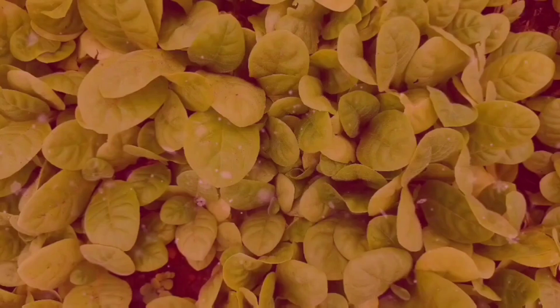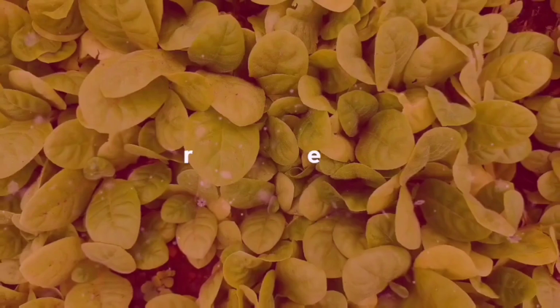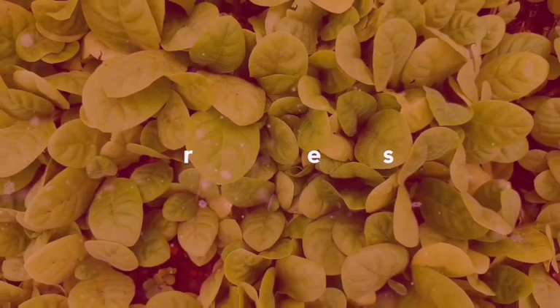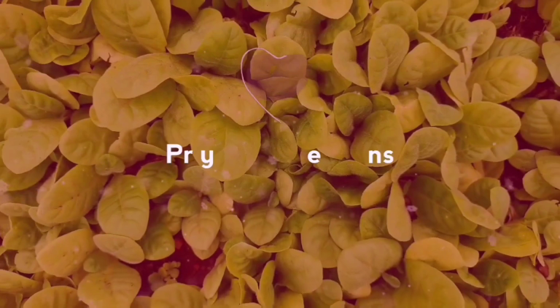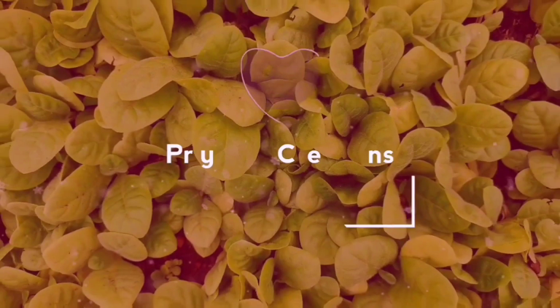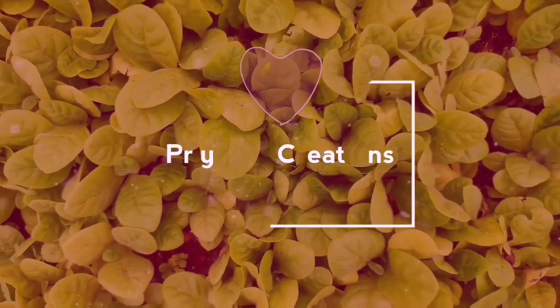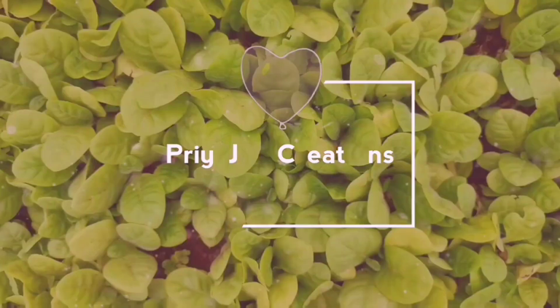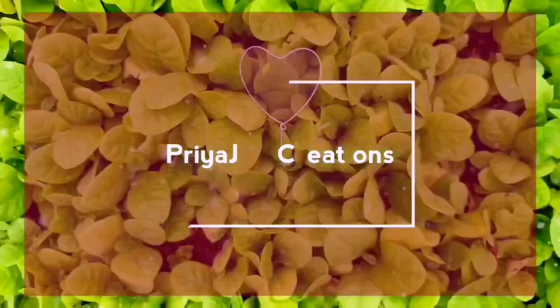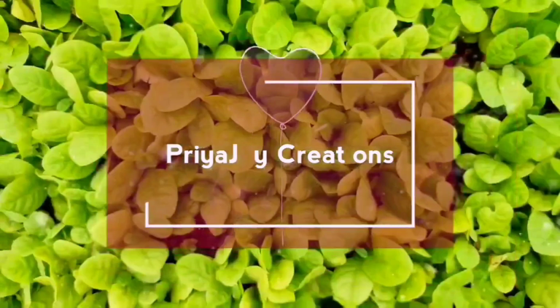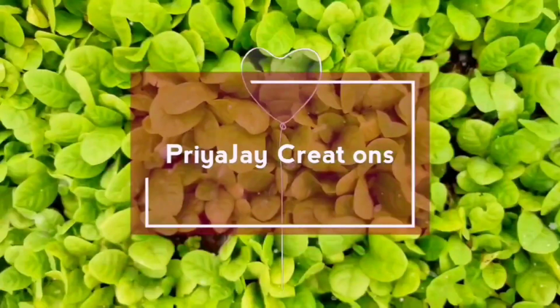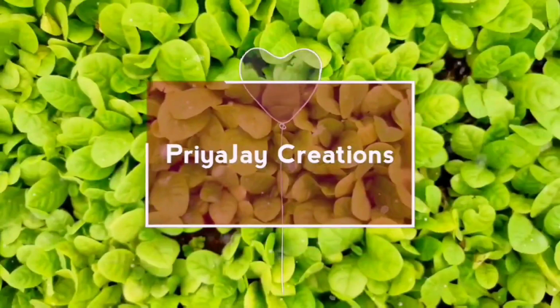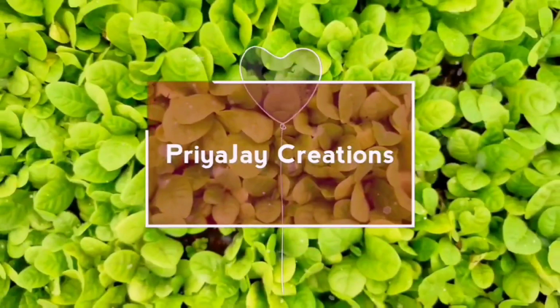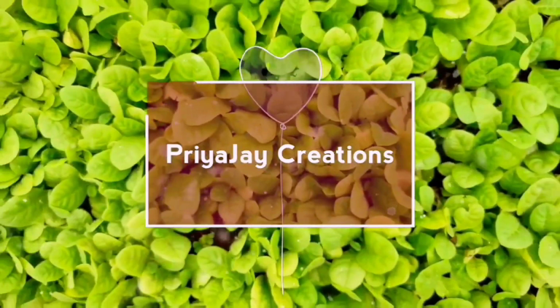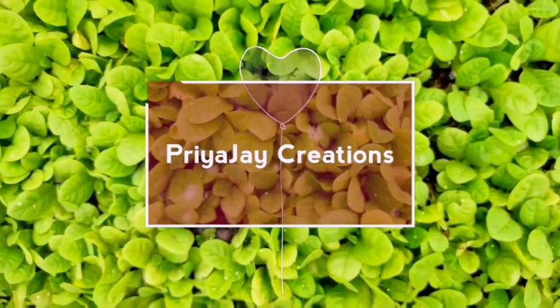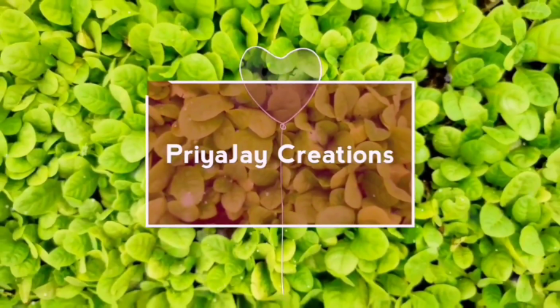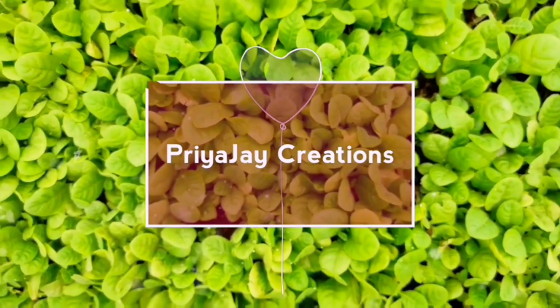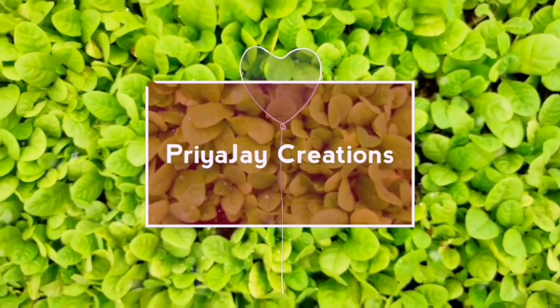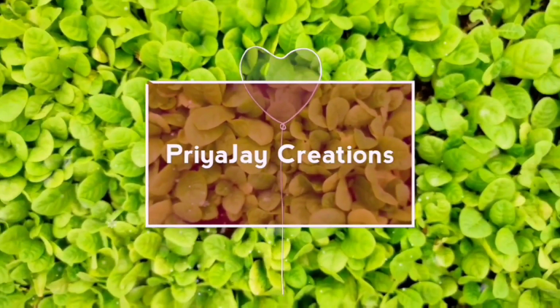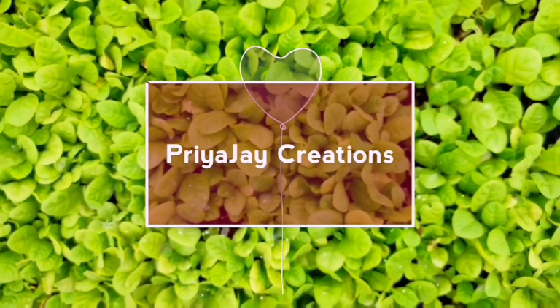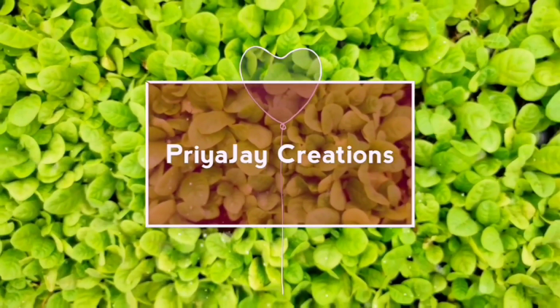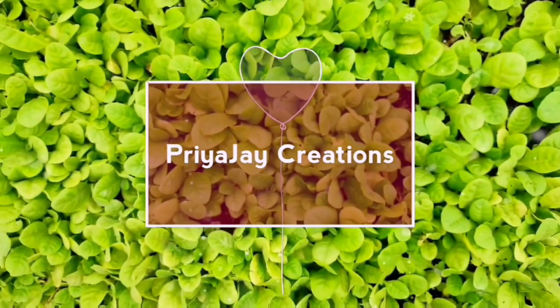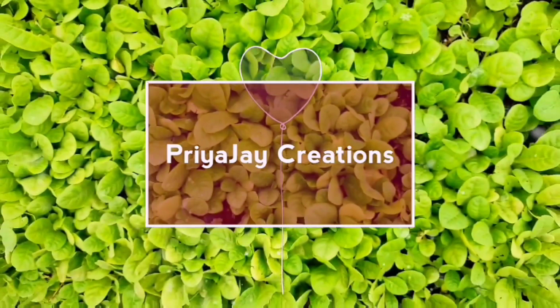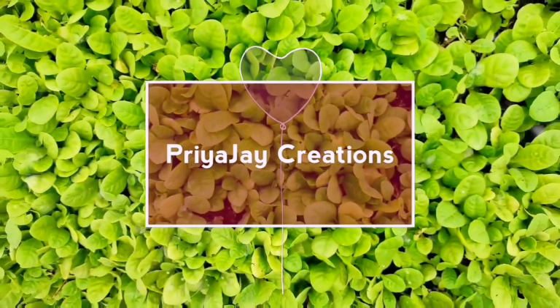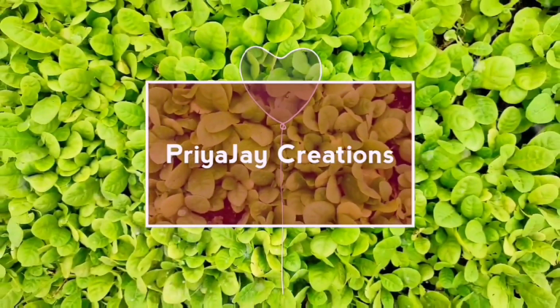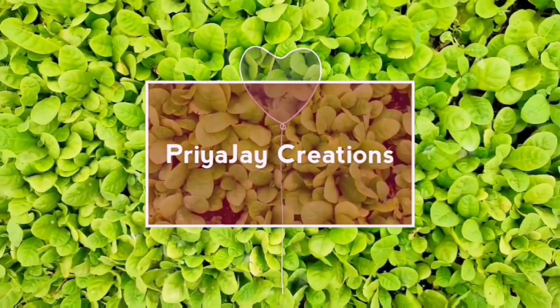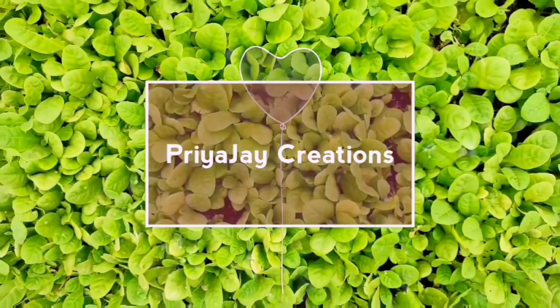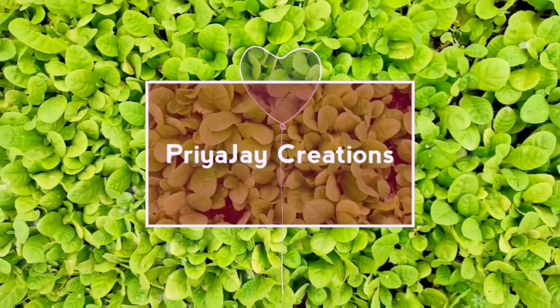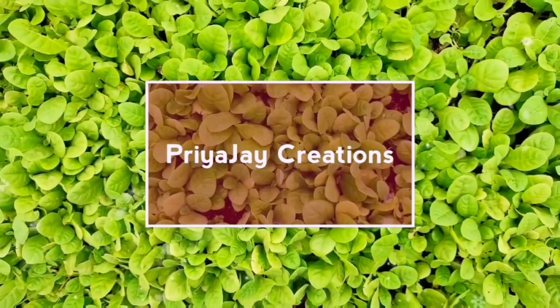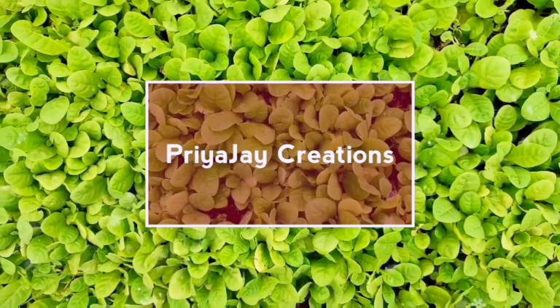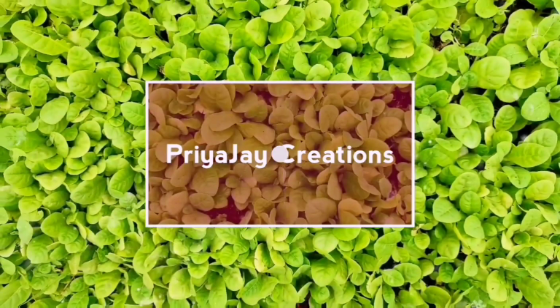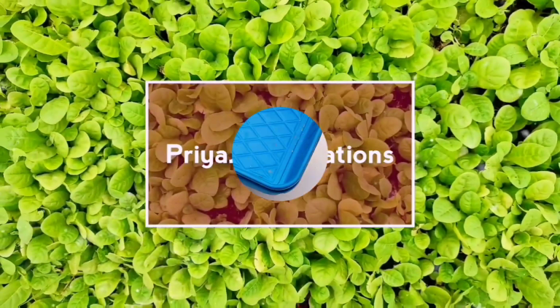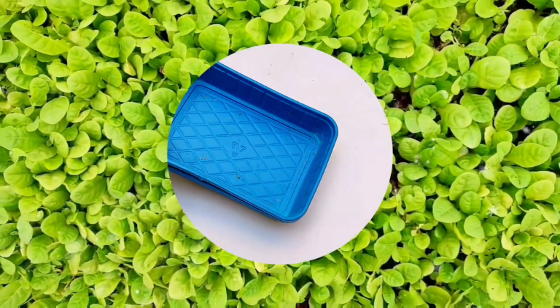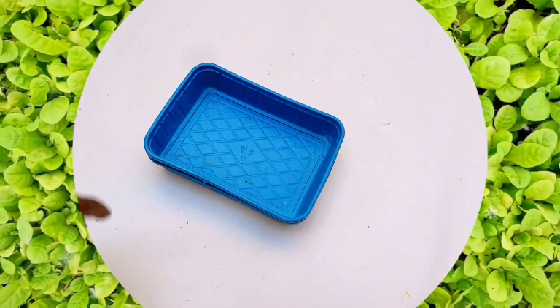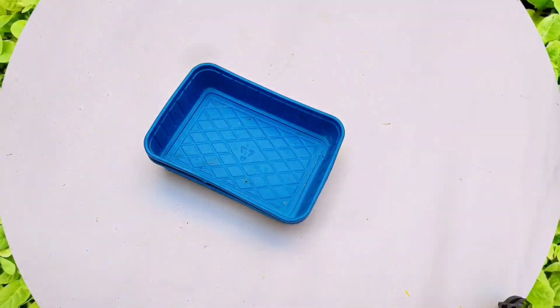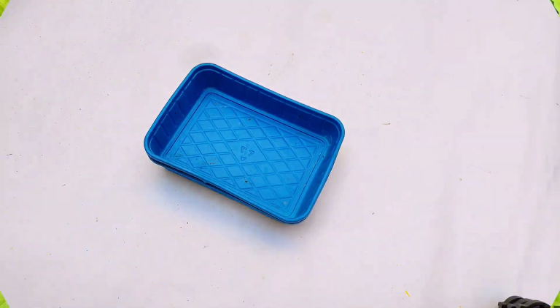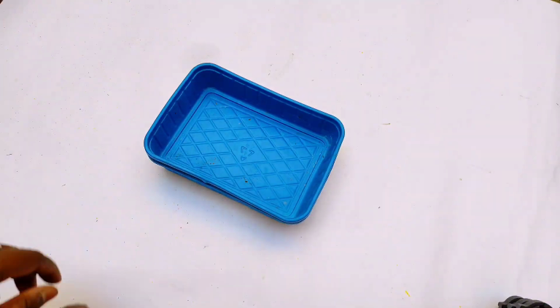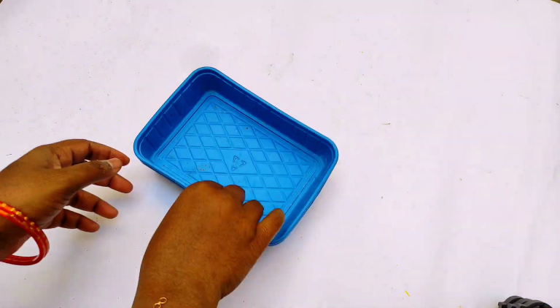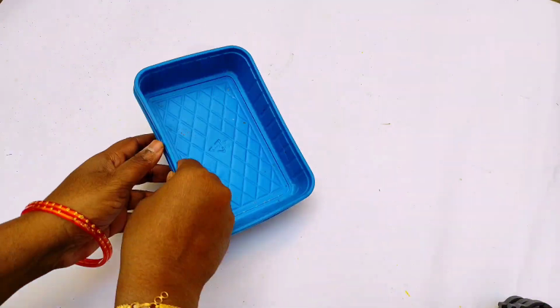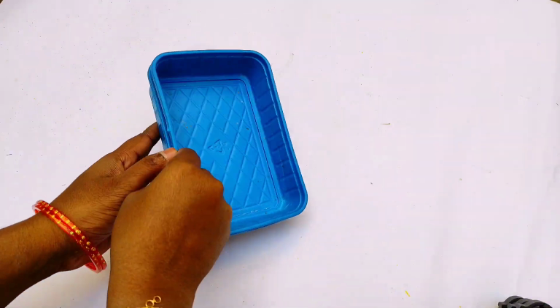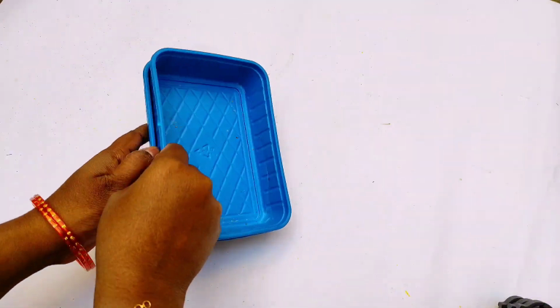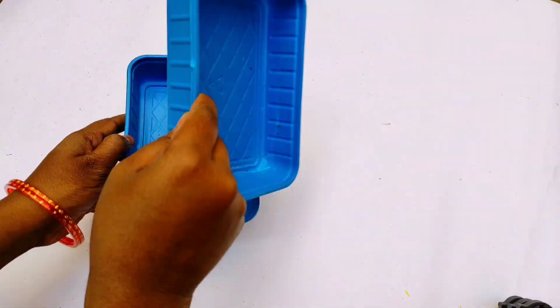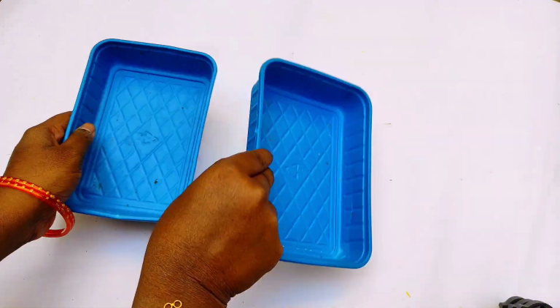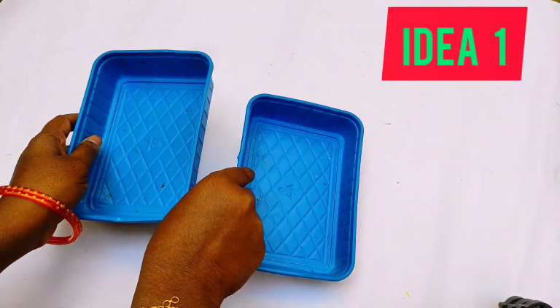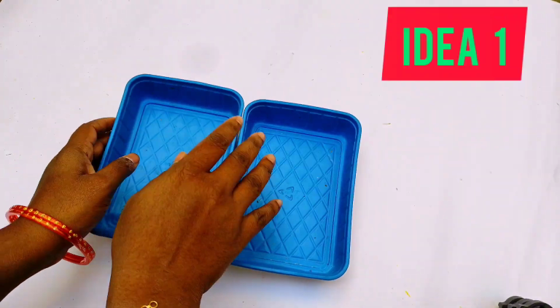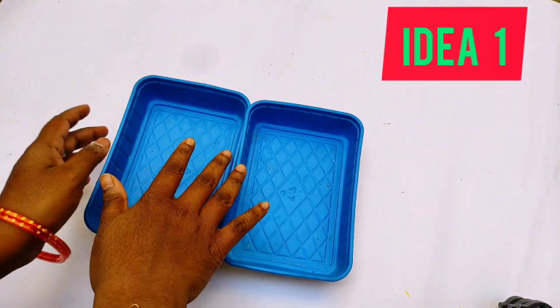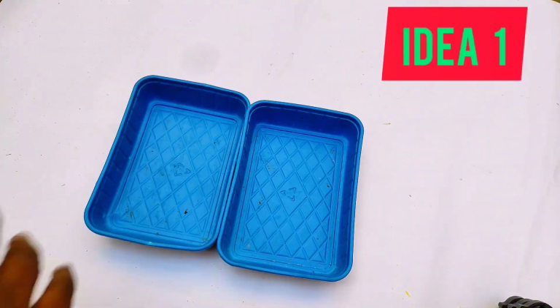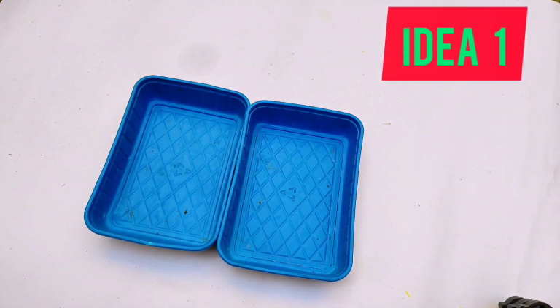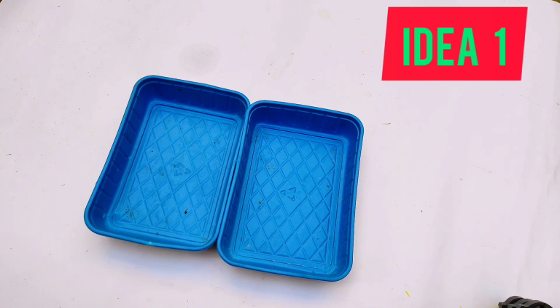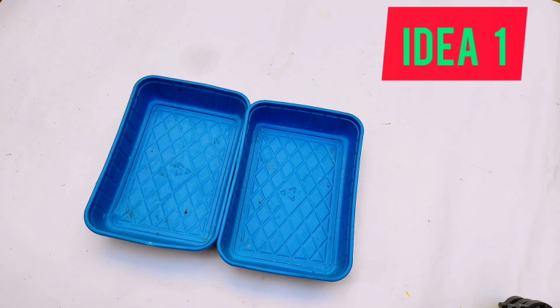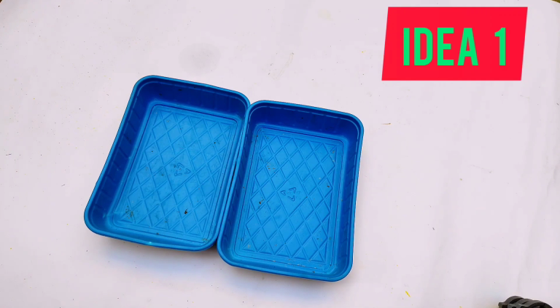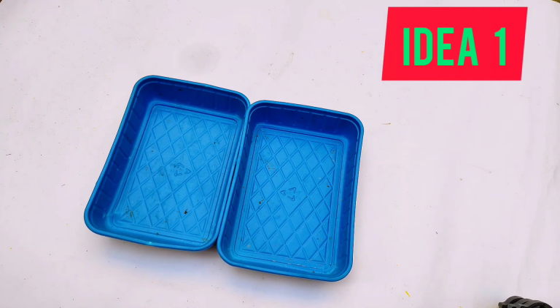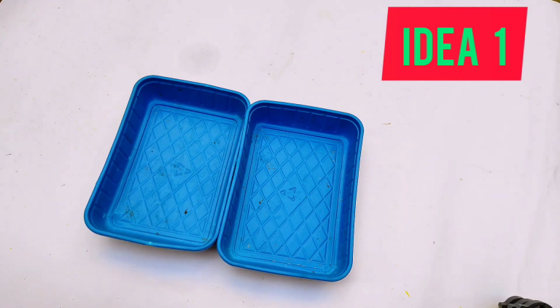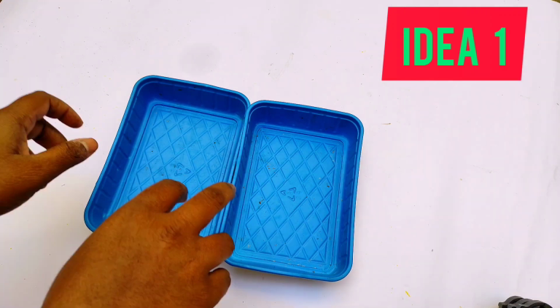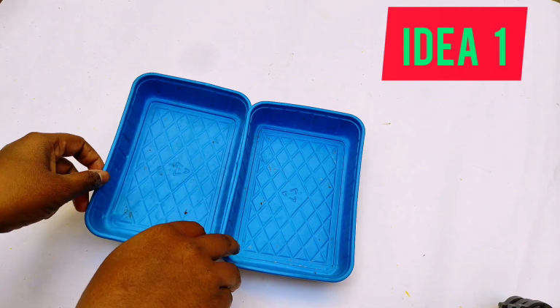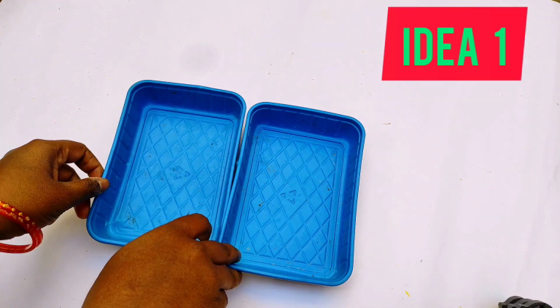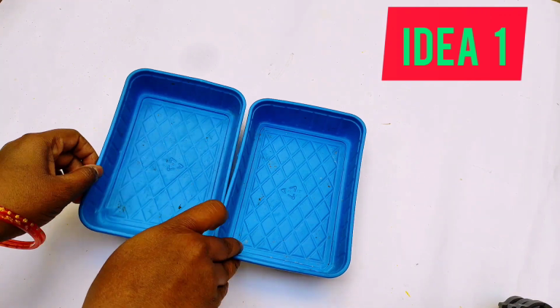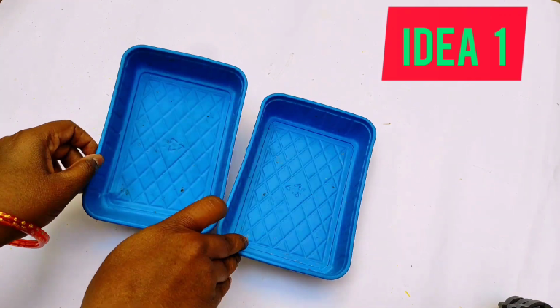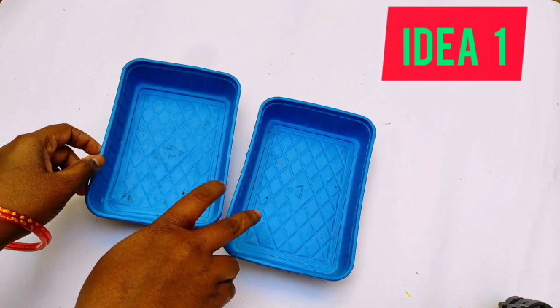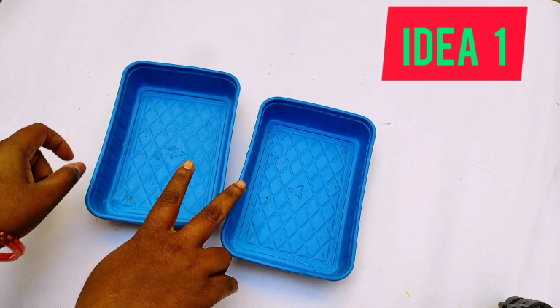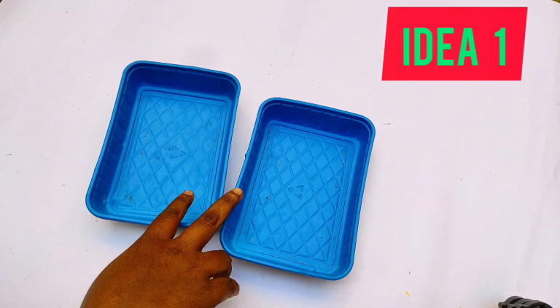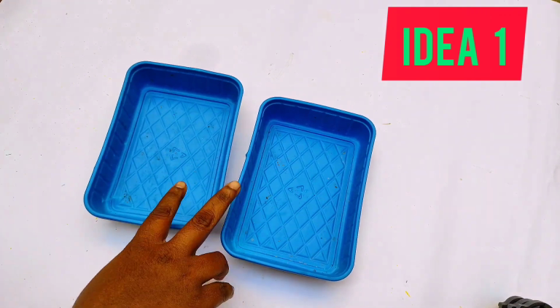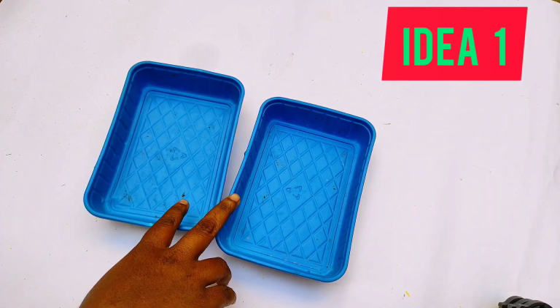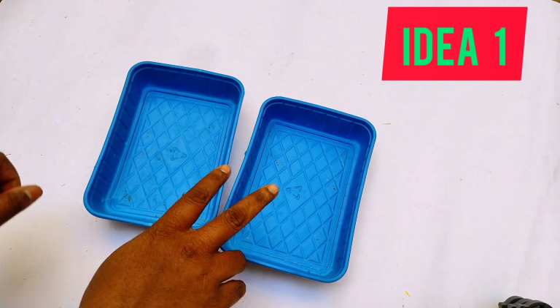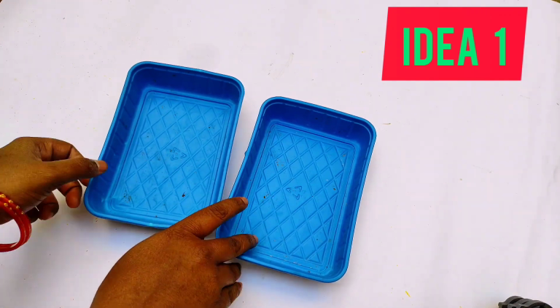Hi friends, I am going to show you 4 useful ideas for the waste mushroom box. Please press the bell button in the first video.